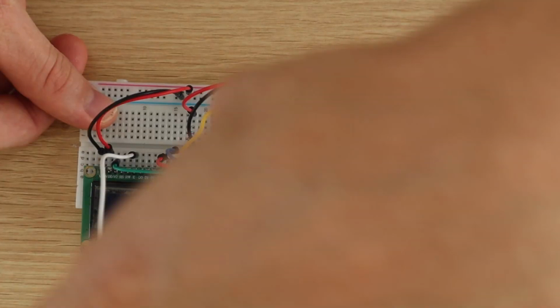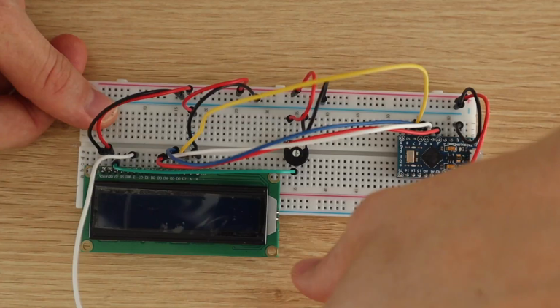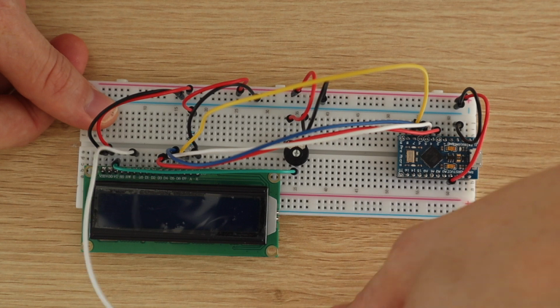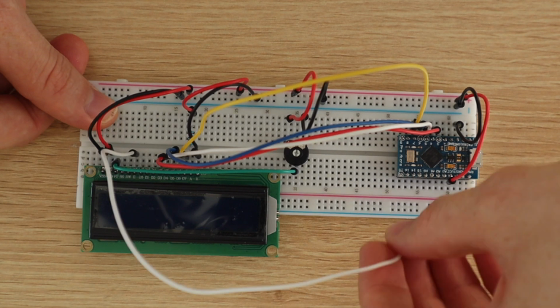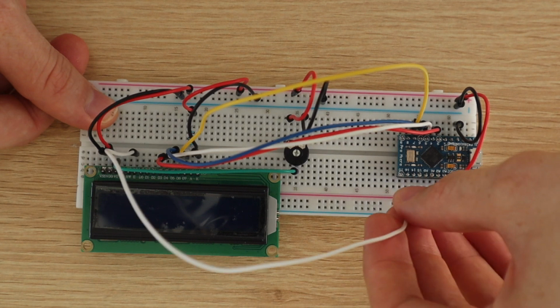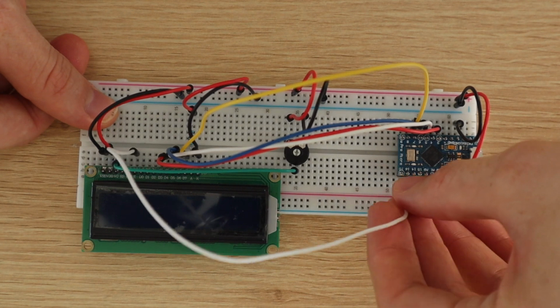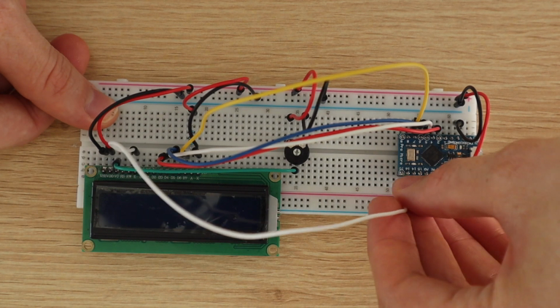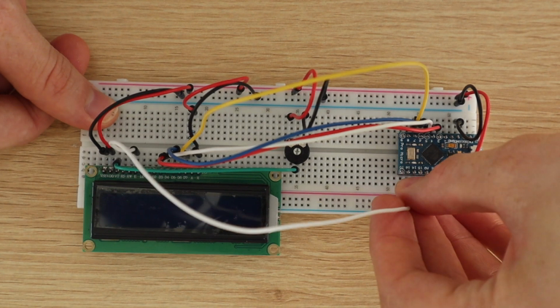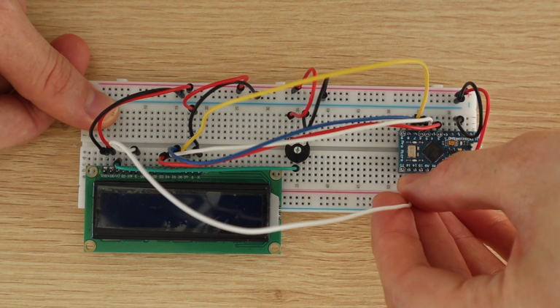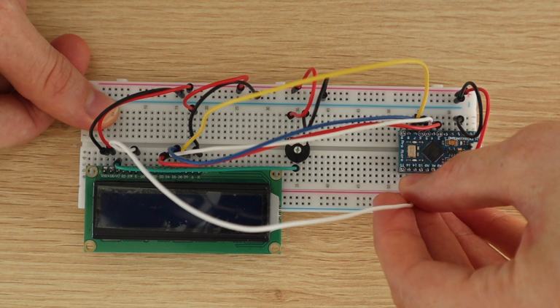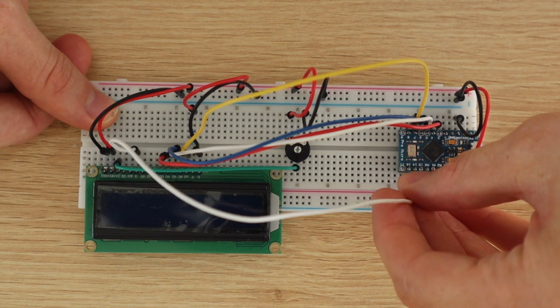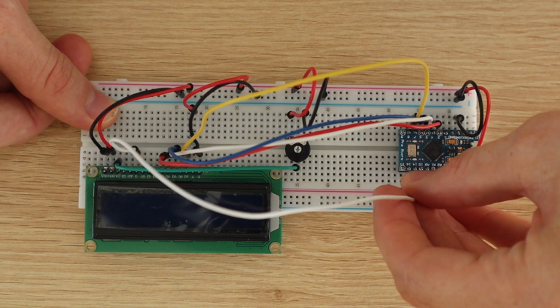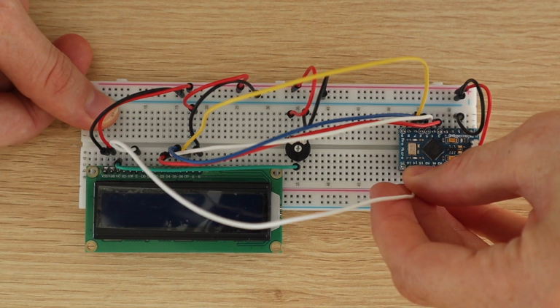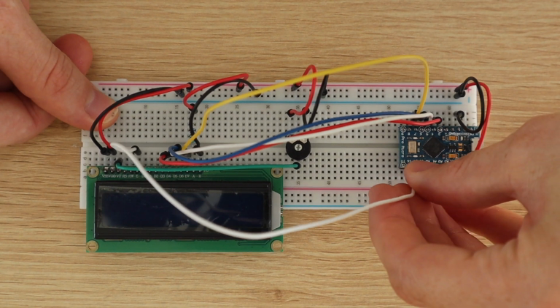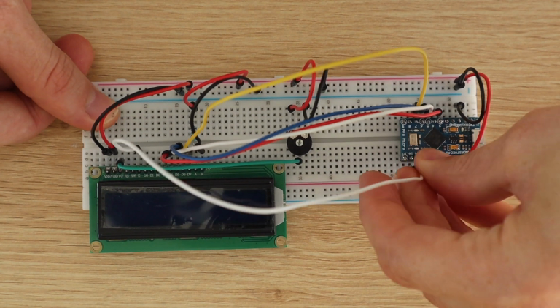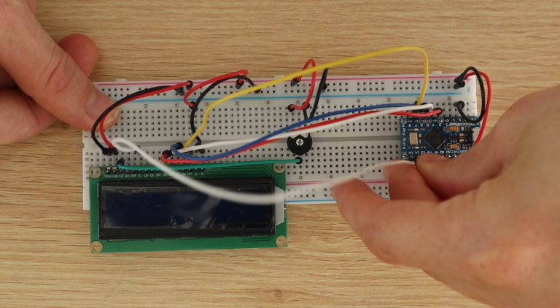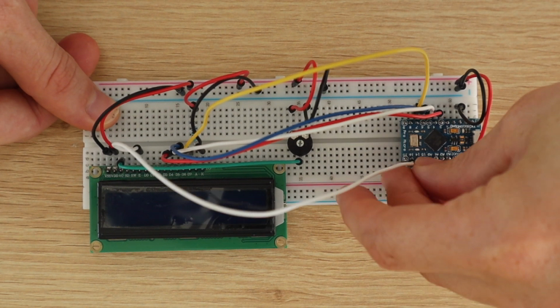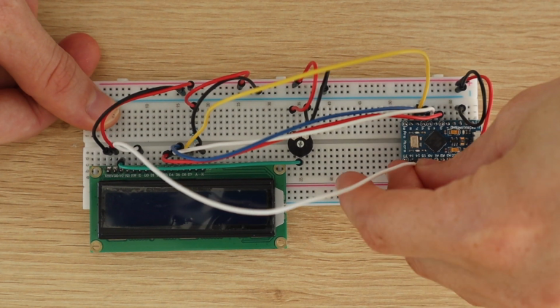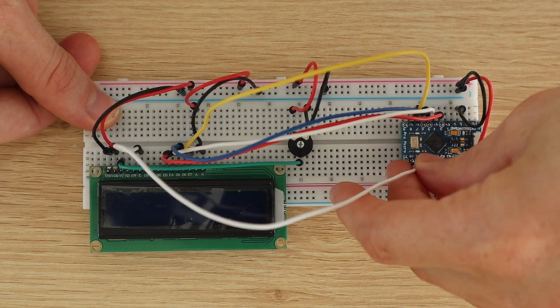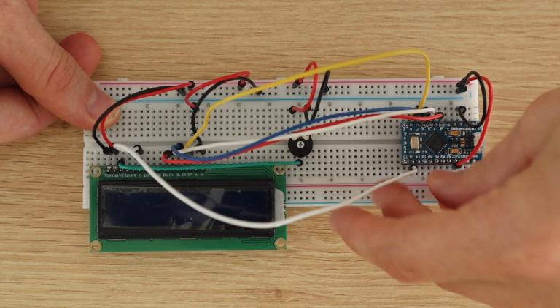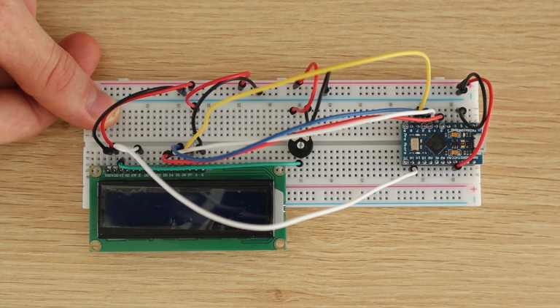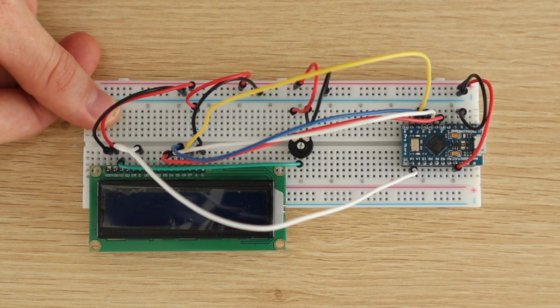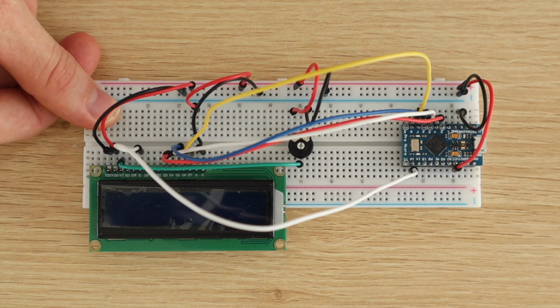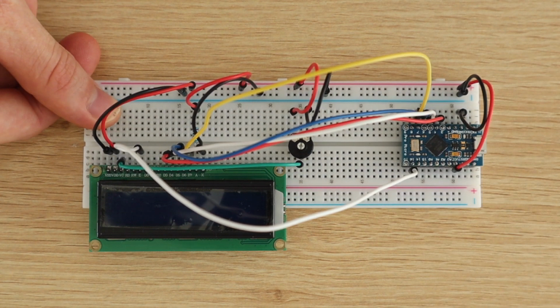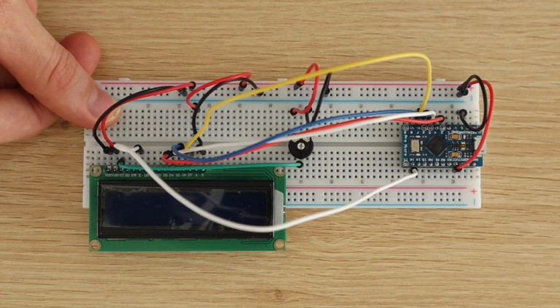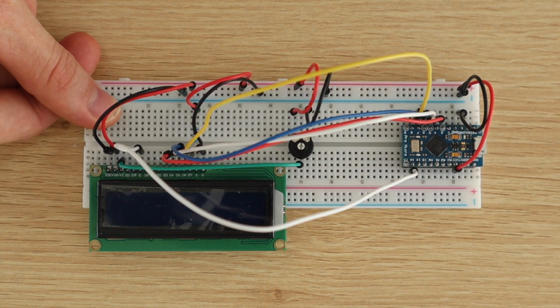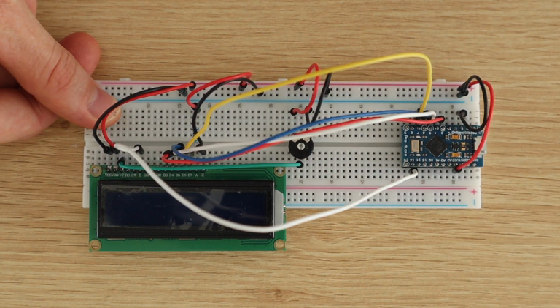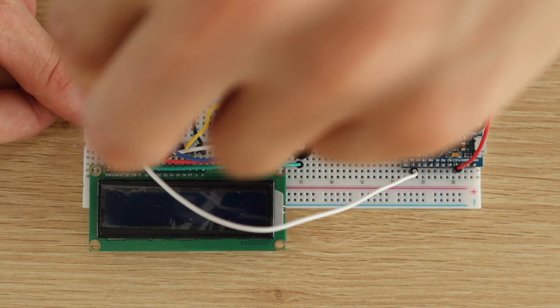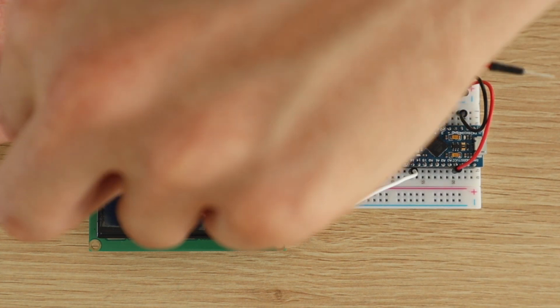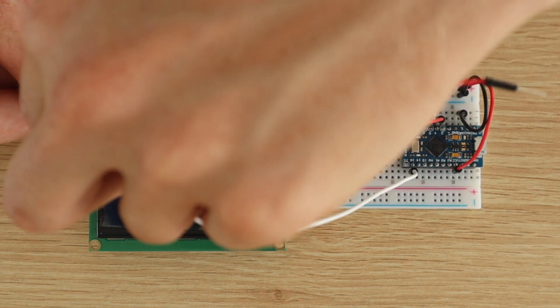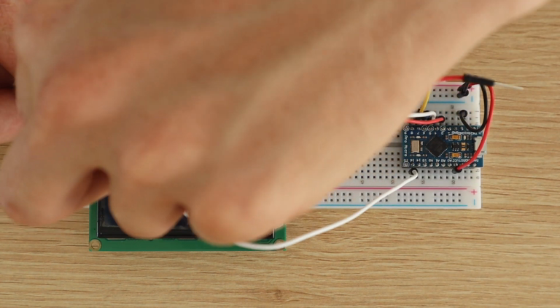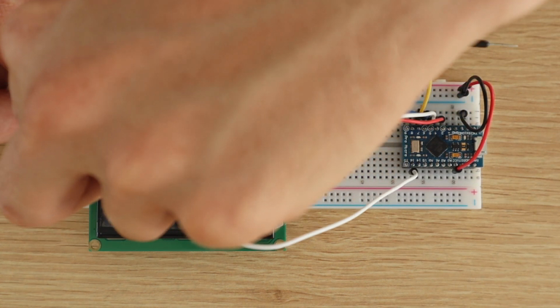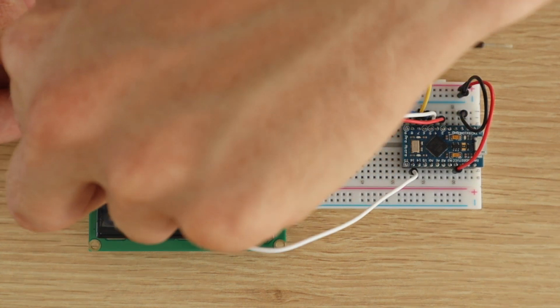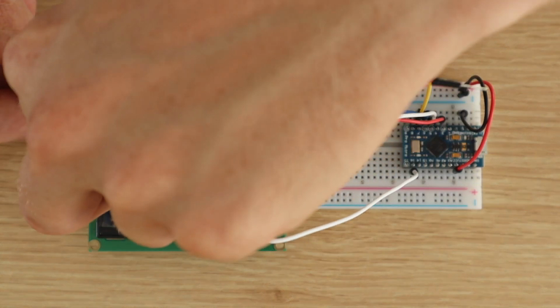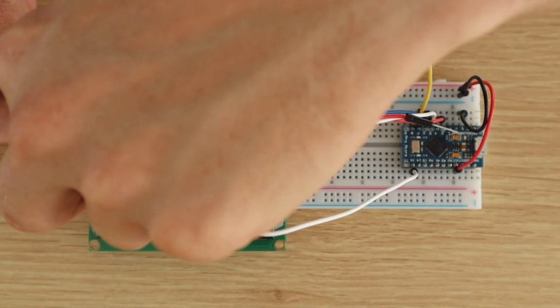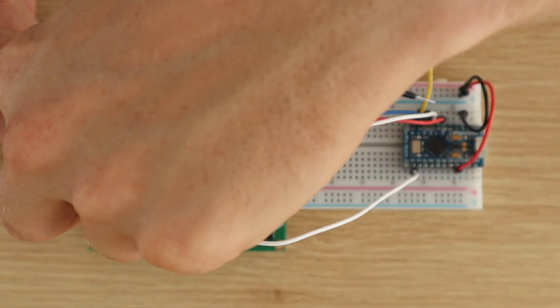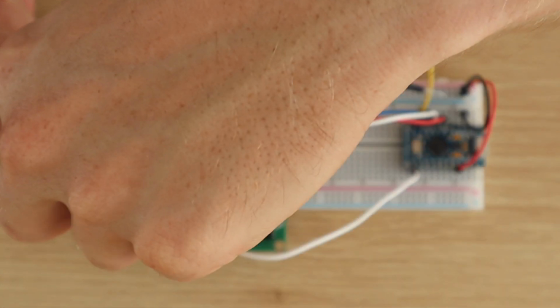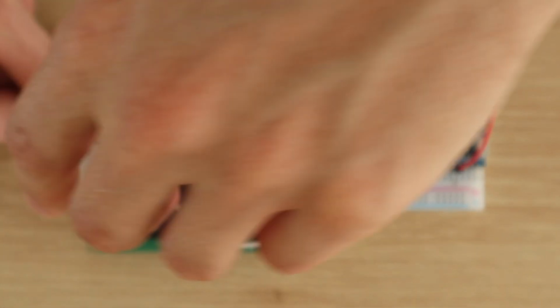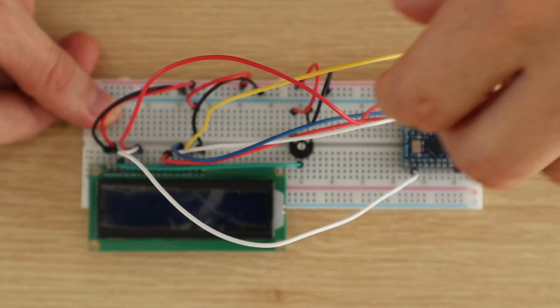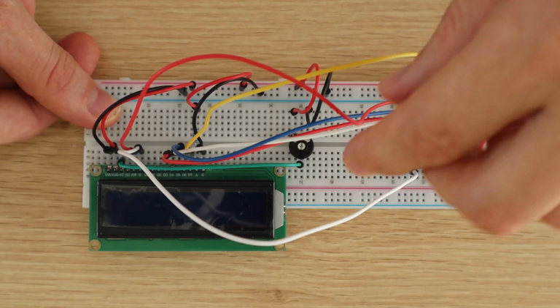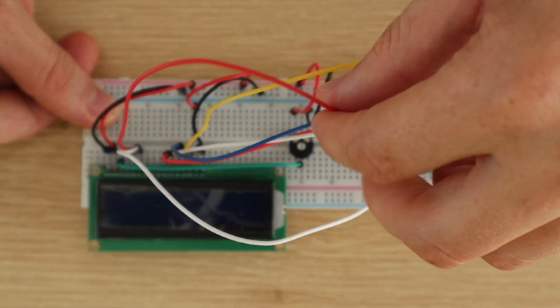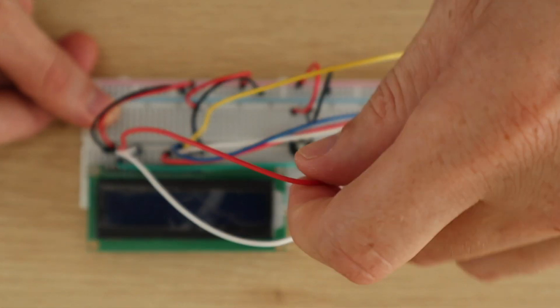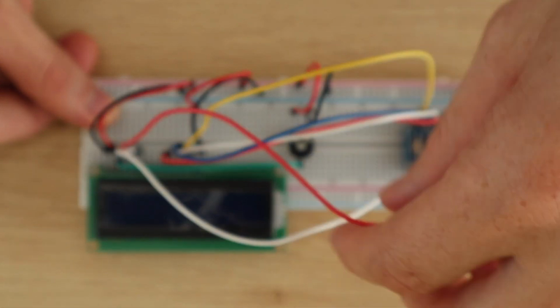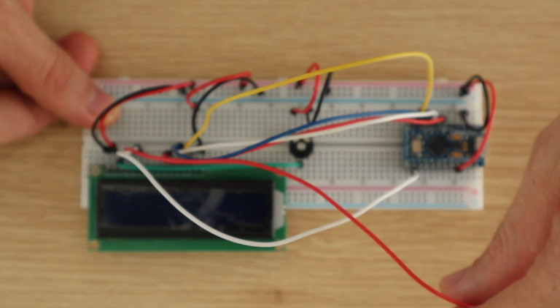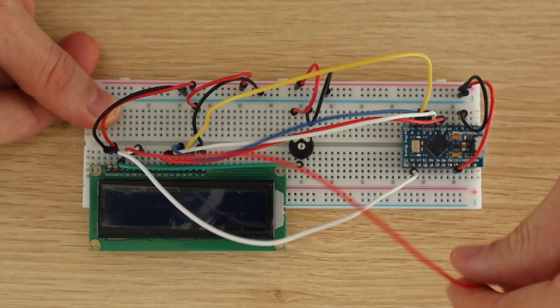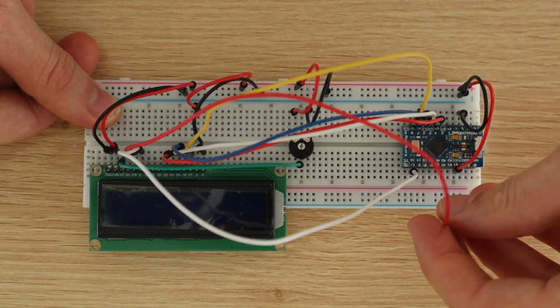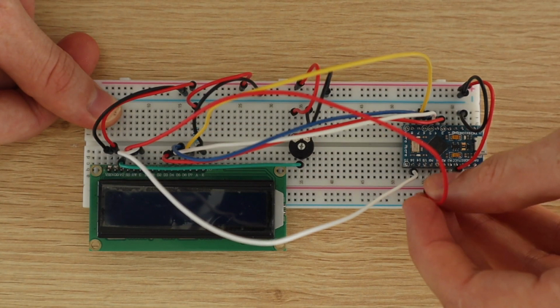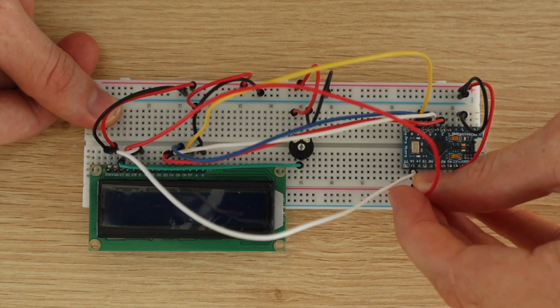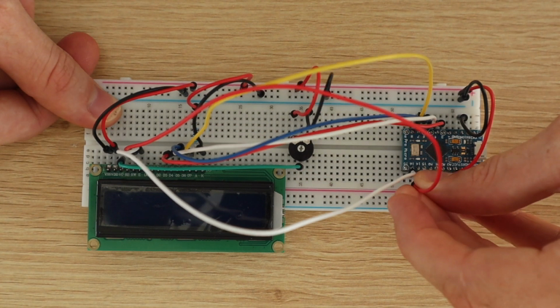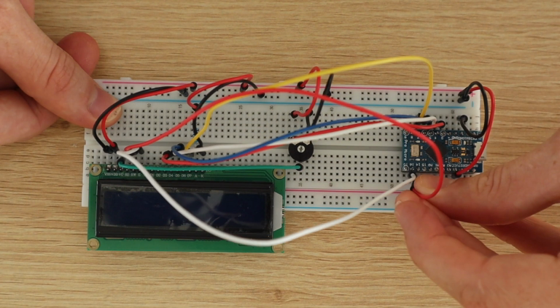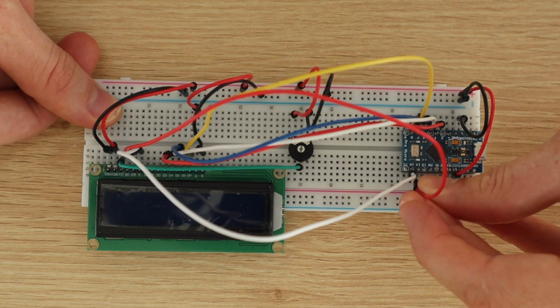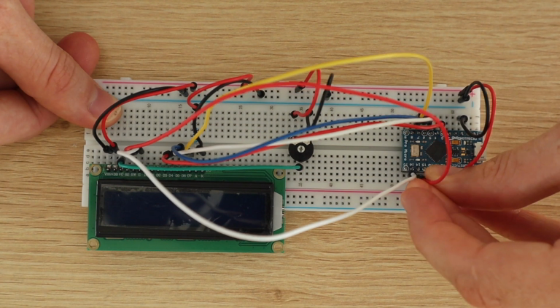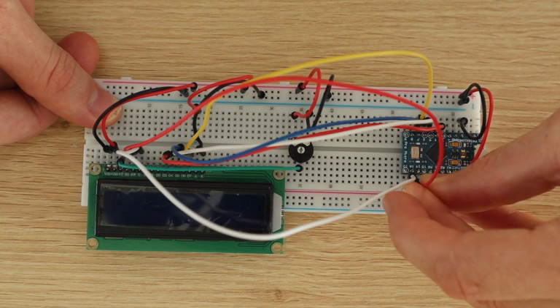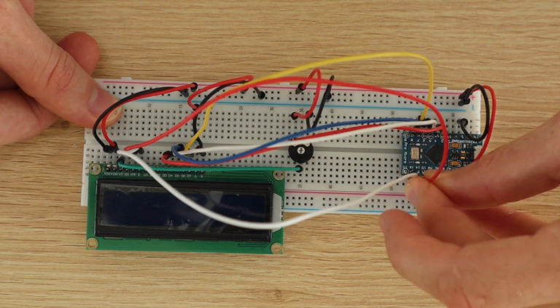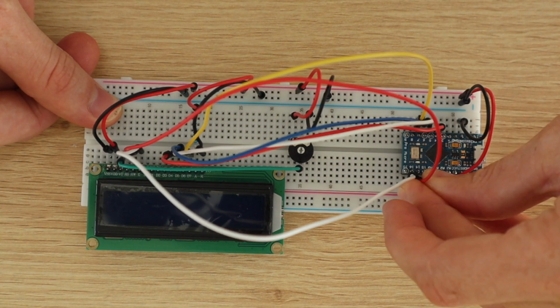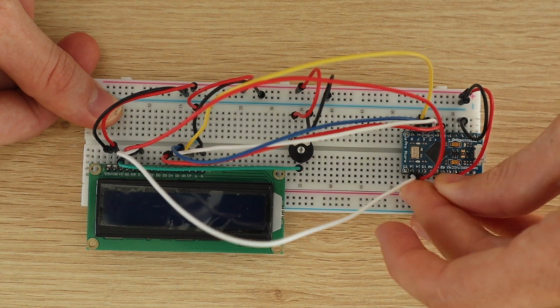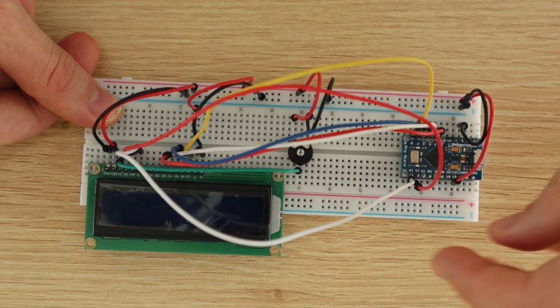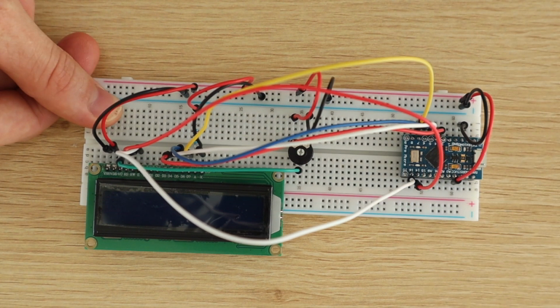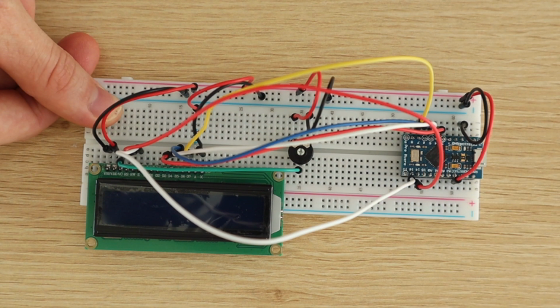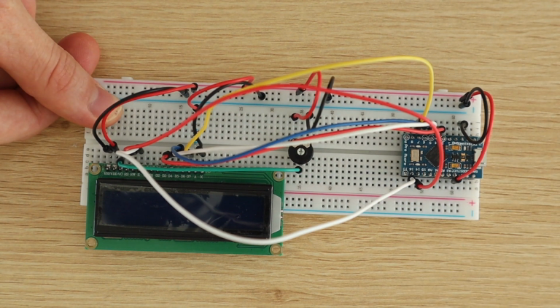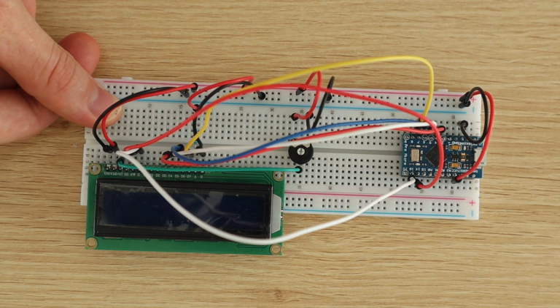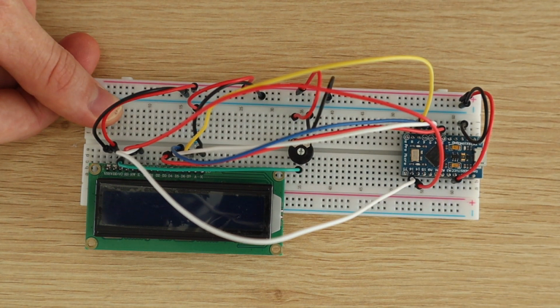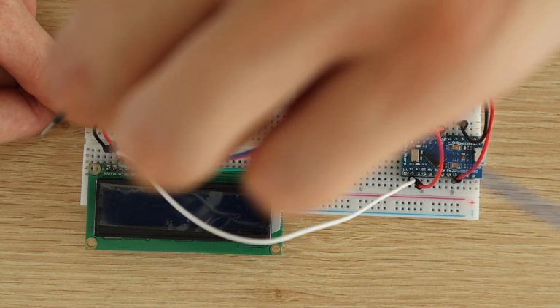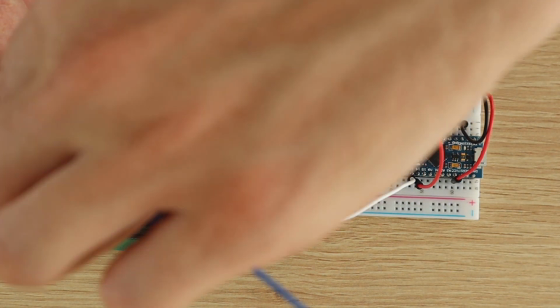I first assembled the components onto a breadboard to test them out and get the code running before installing them into the housing. Let's have a look at the build process.